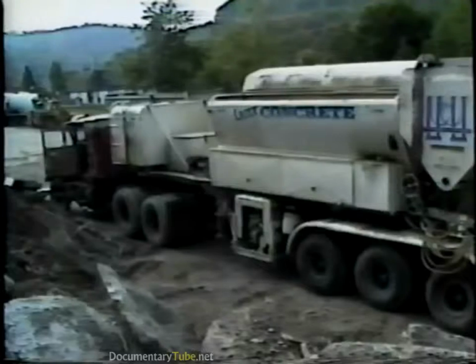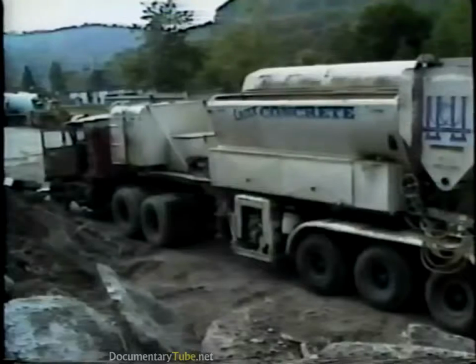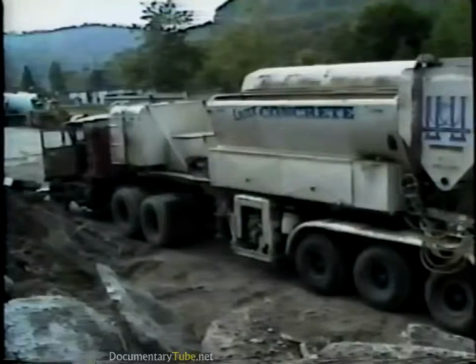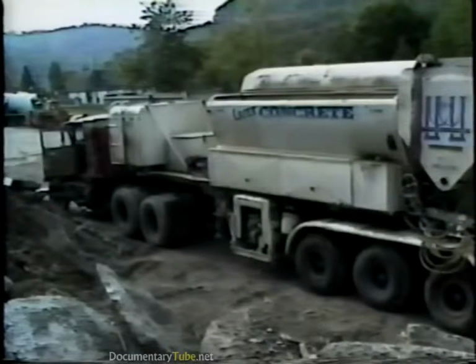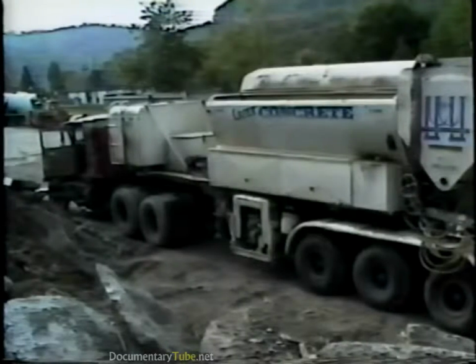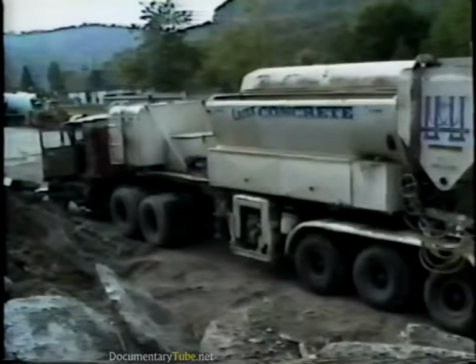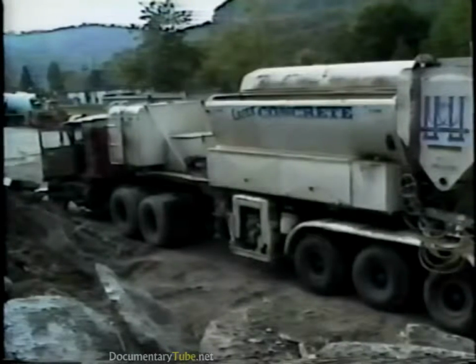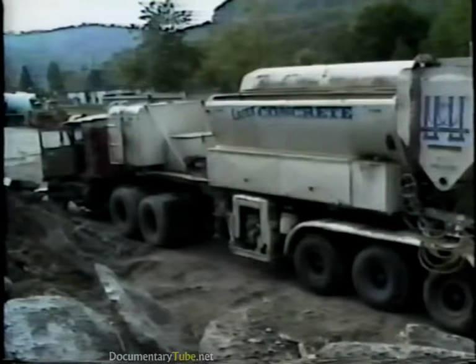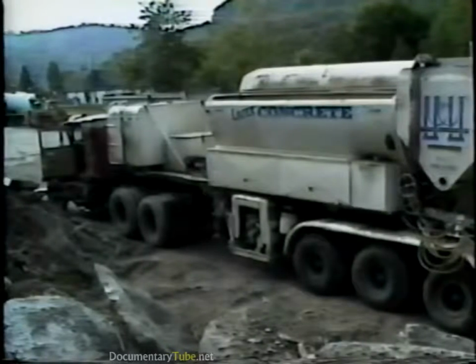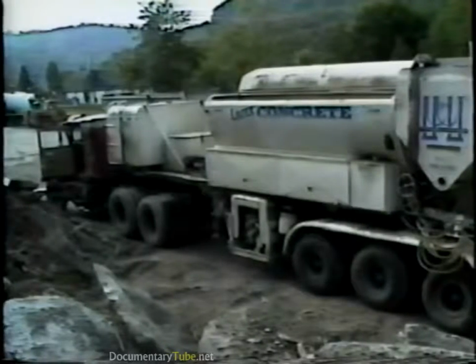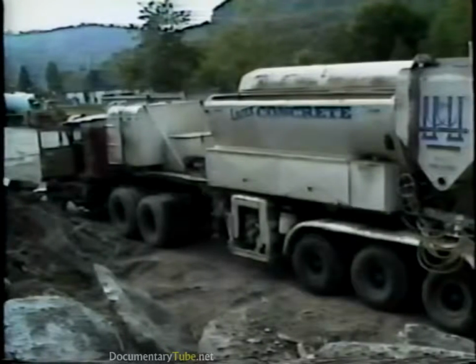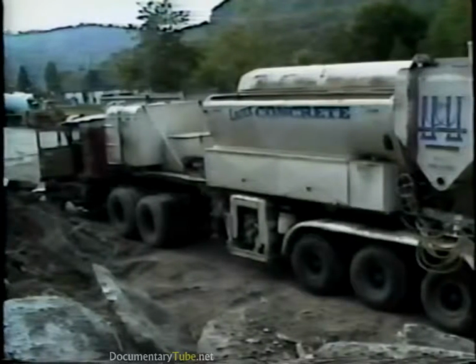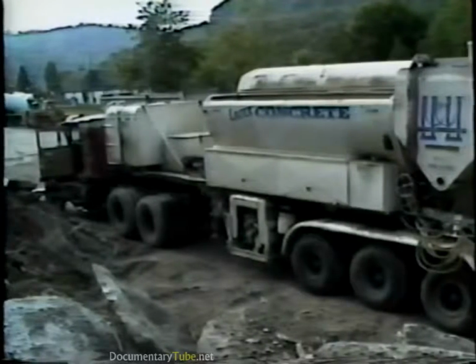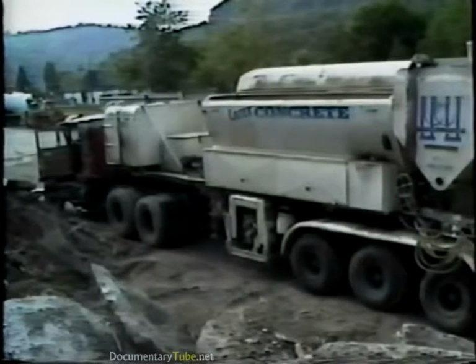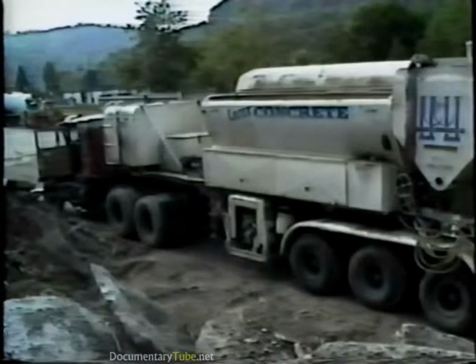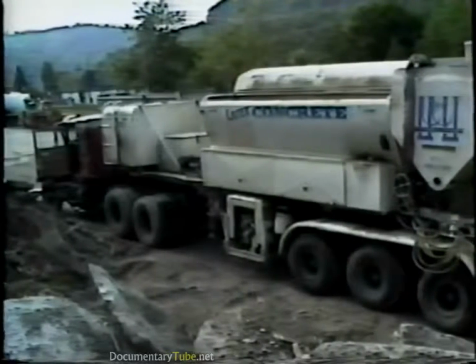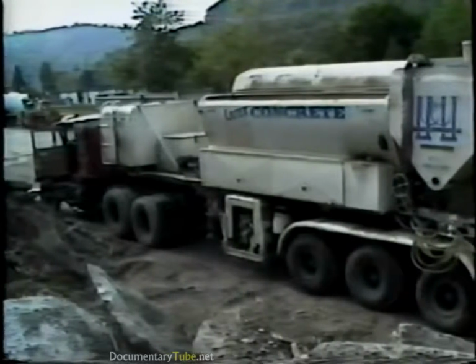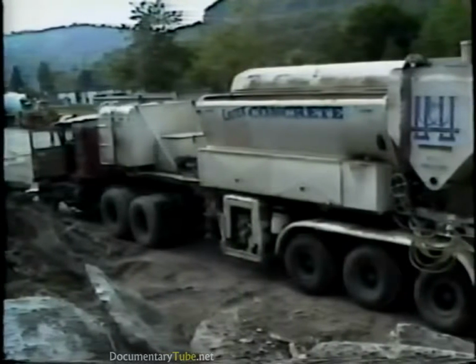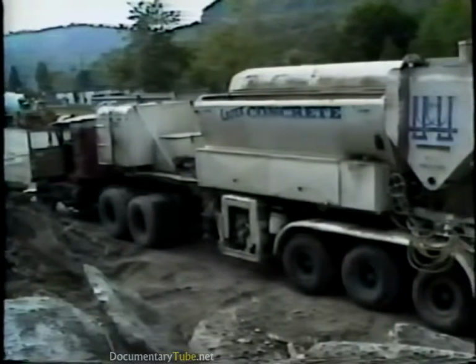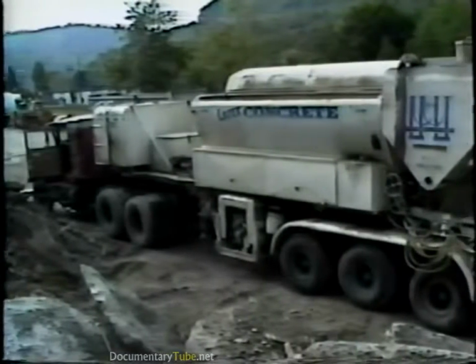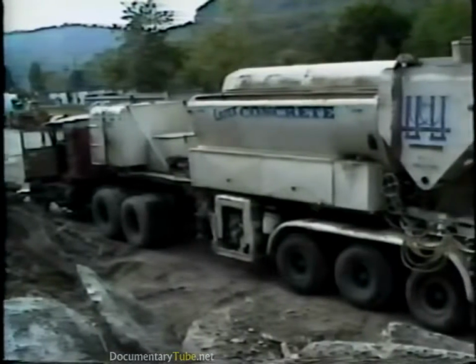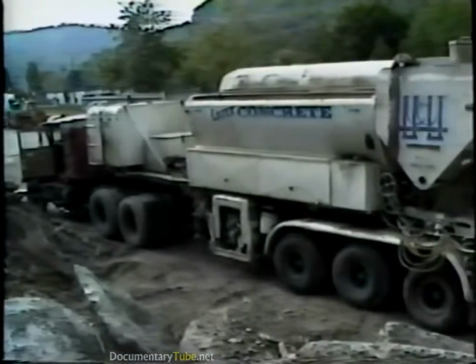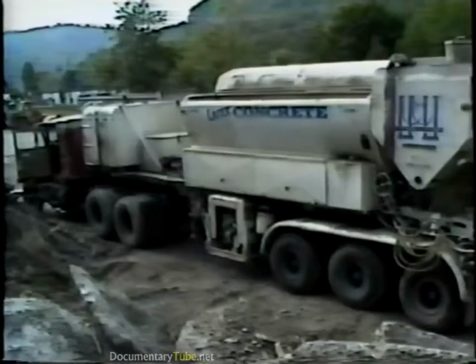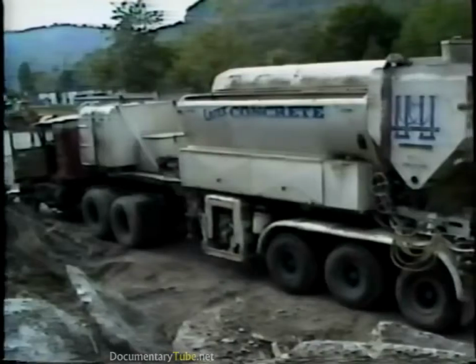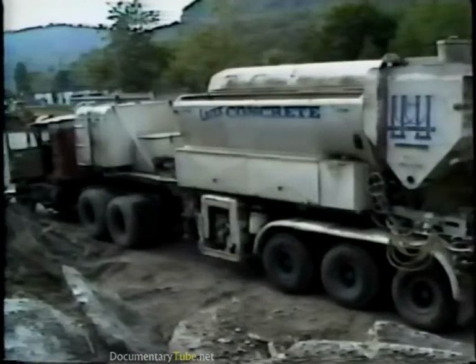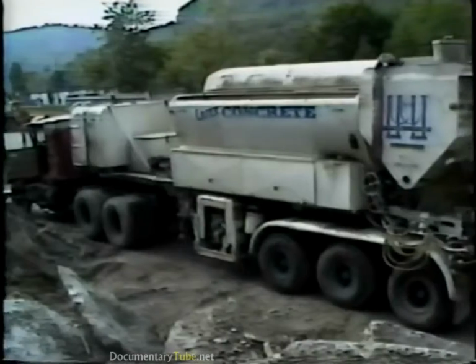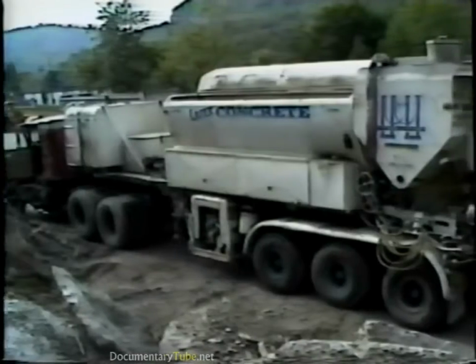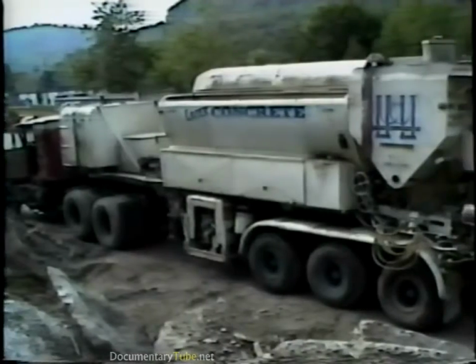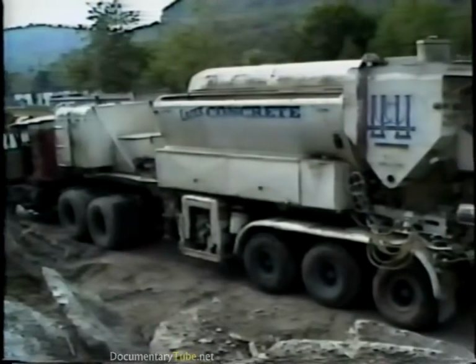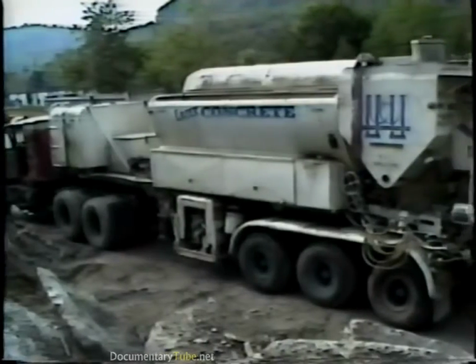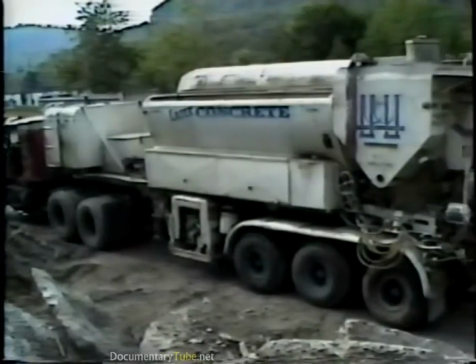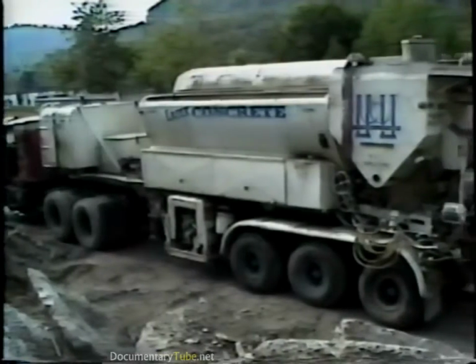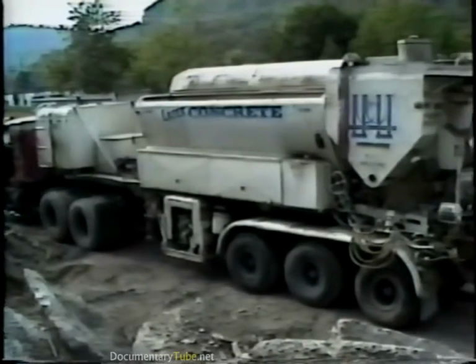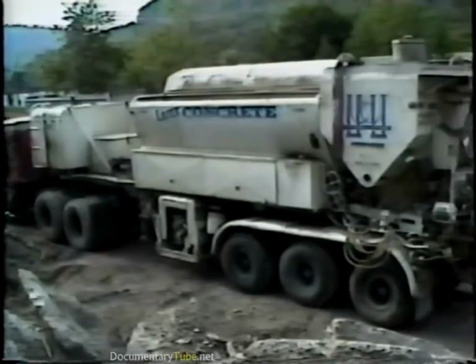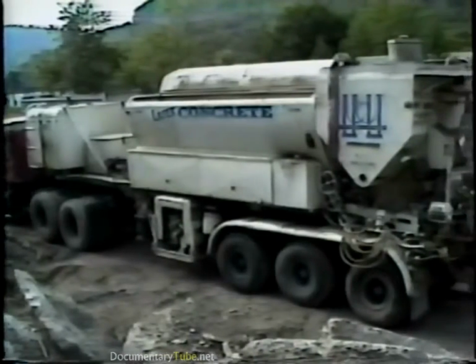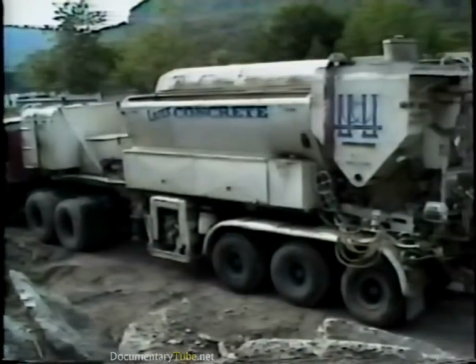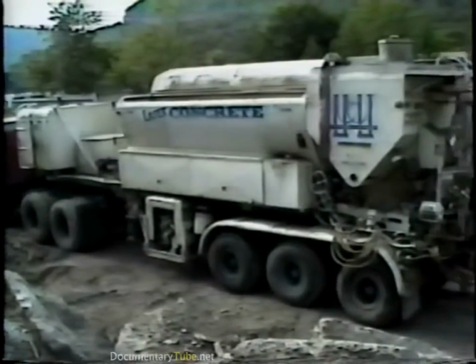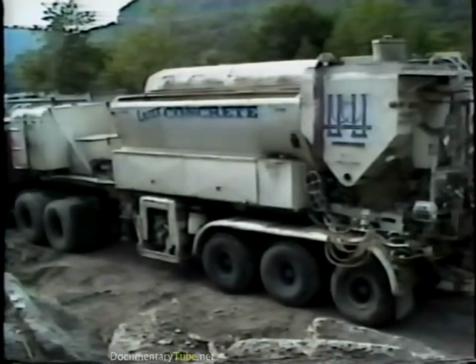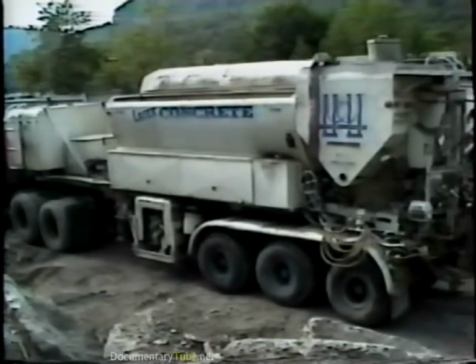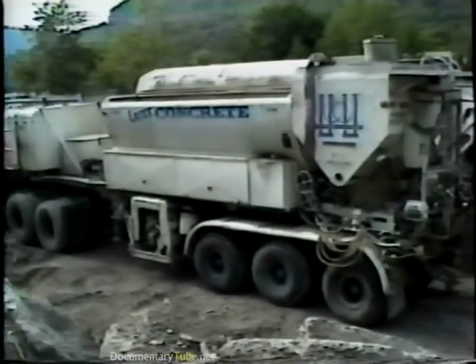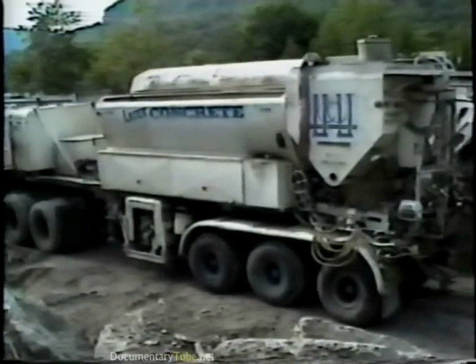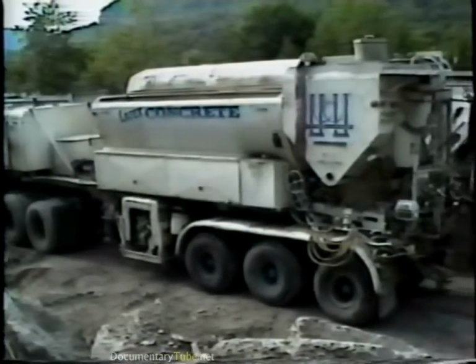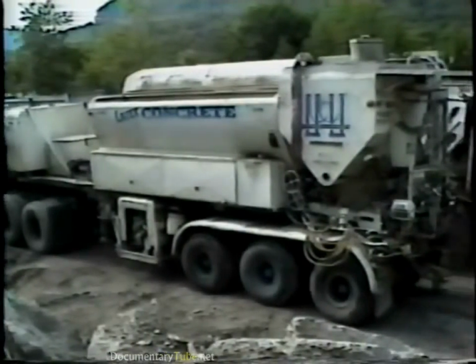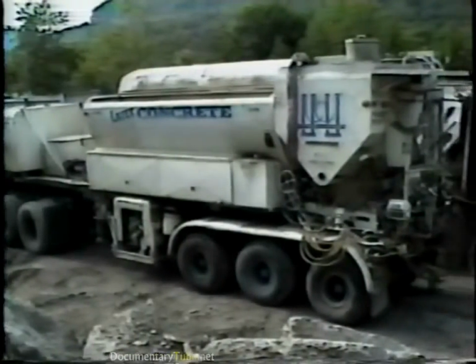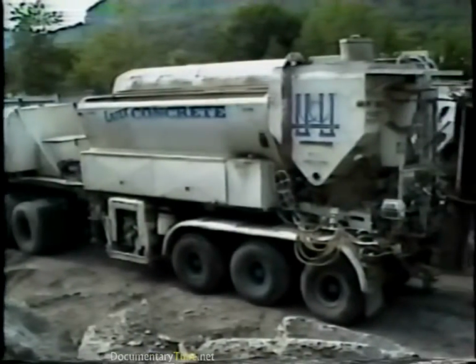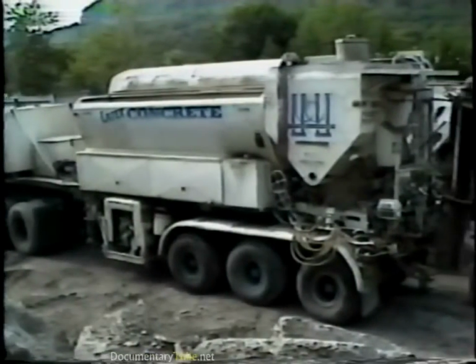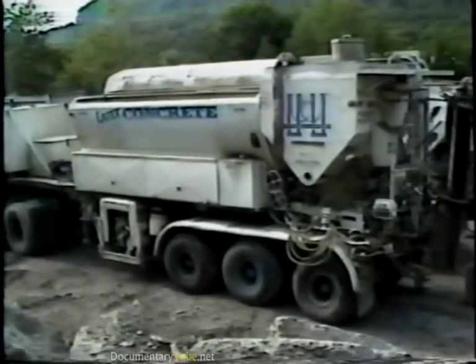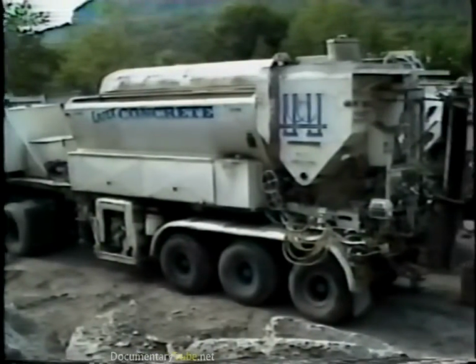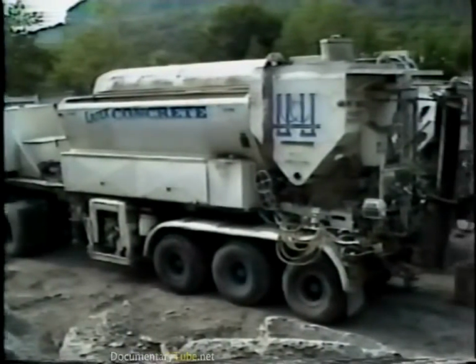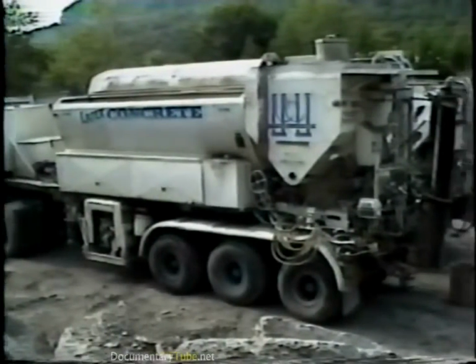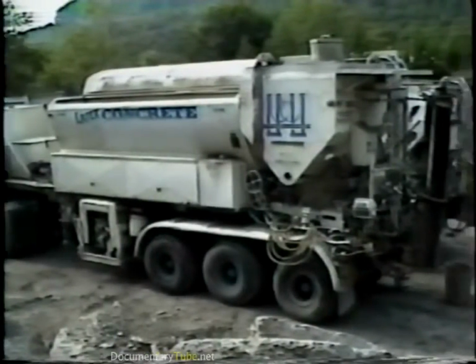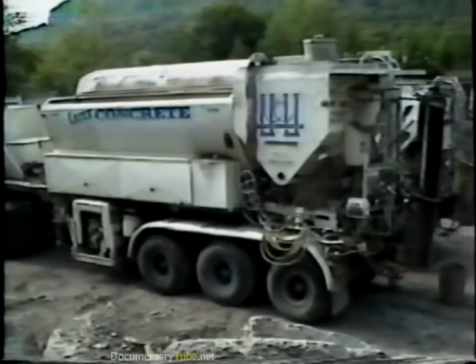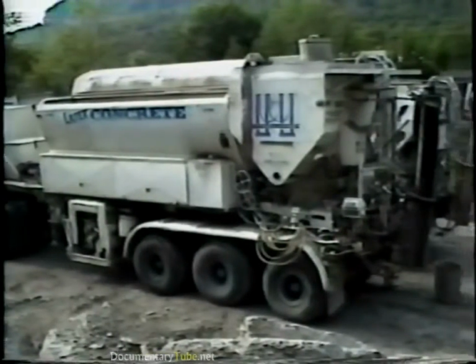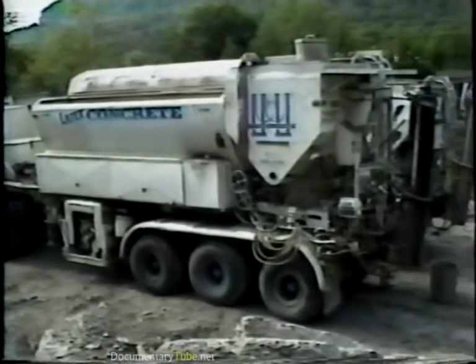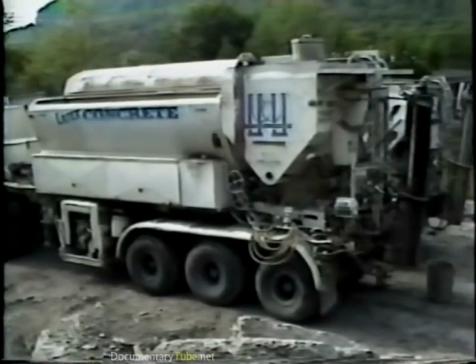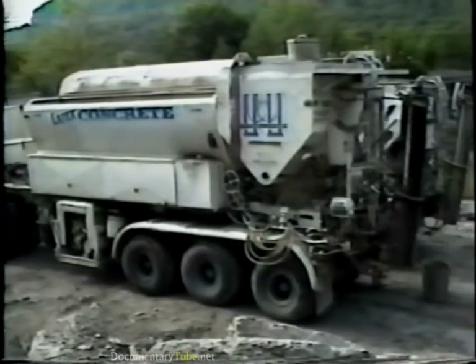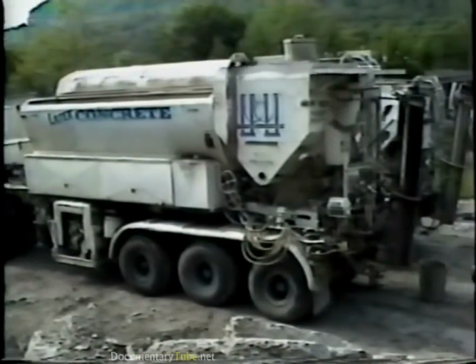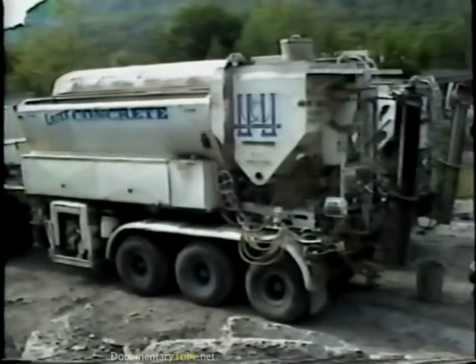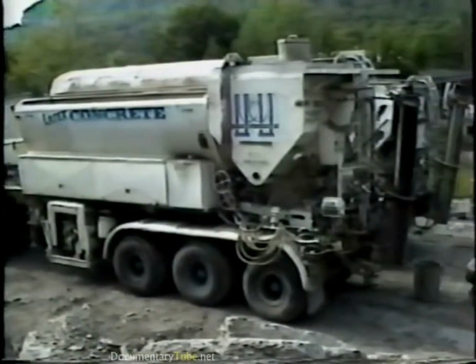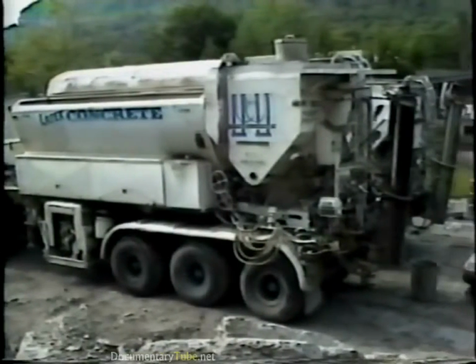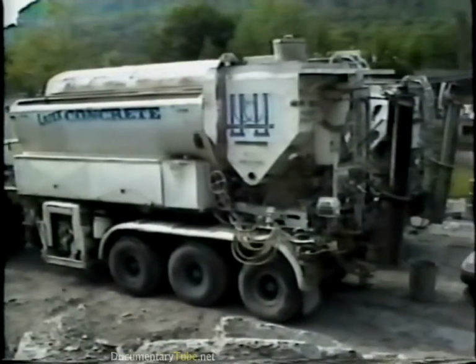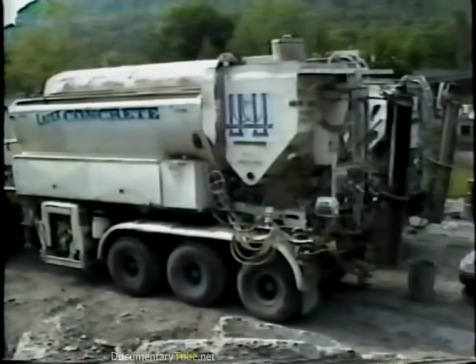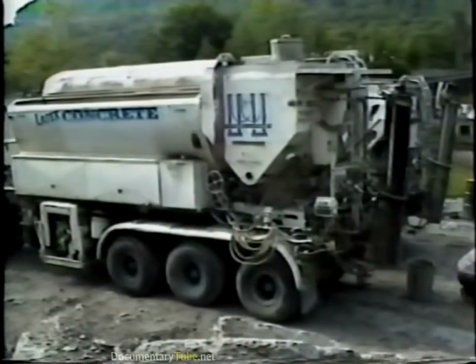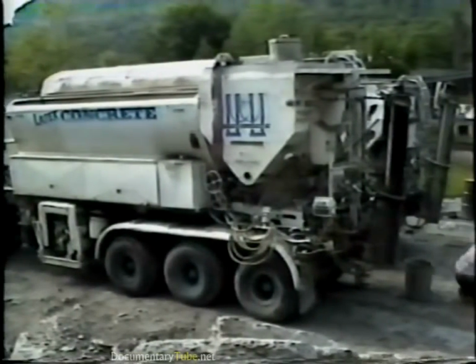The LMC is mixed in mobile concrete mixers and placed at a nominal minimum thickness of 1 and 1 quarter inches.